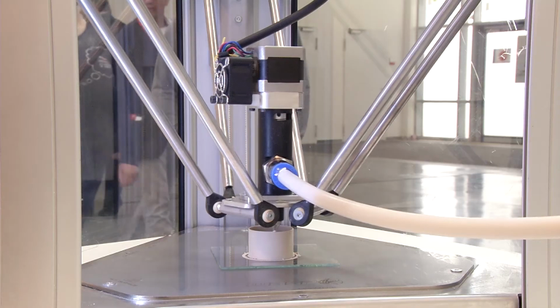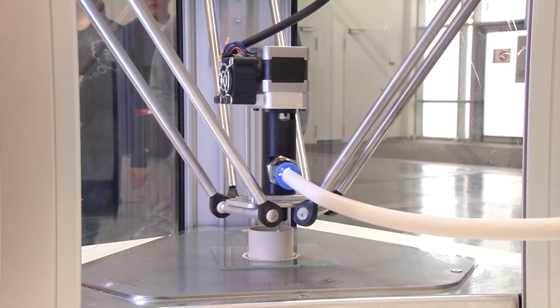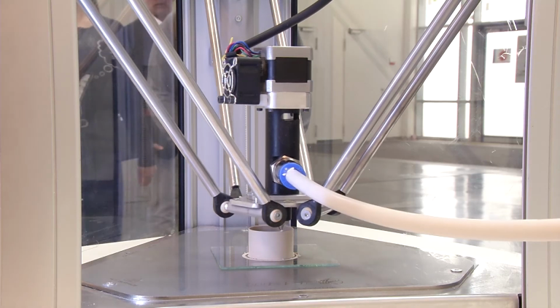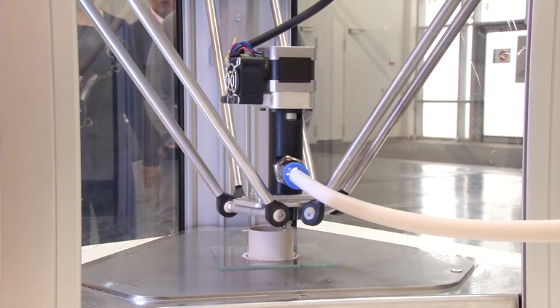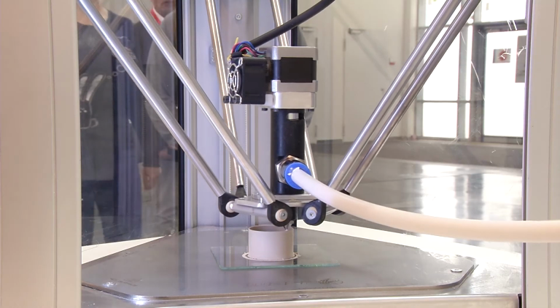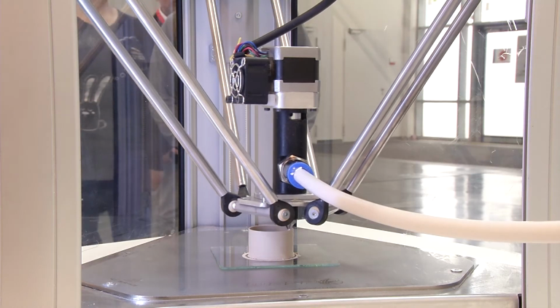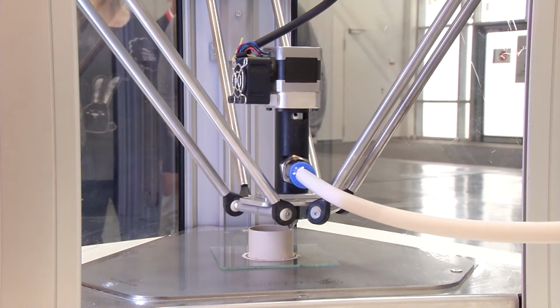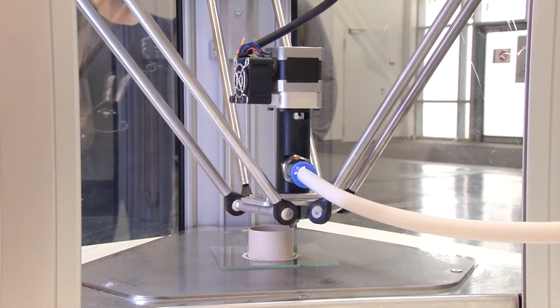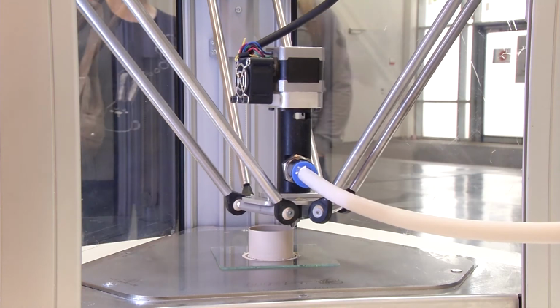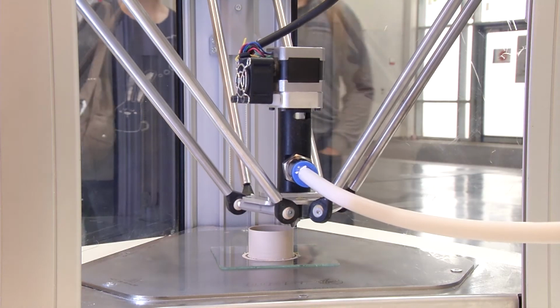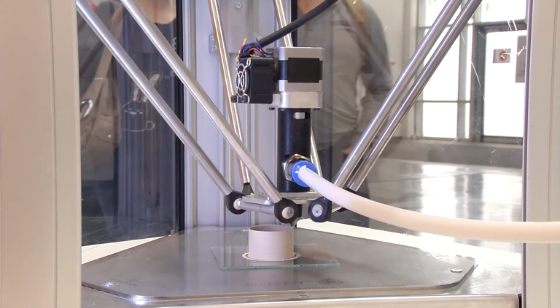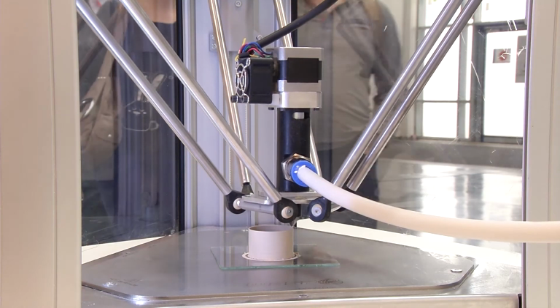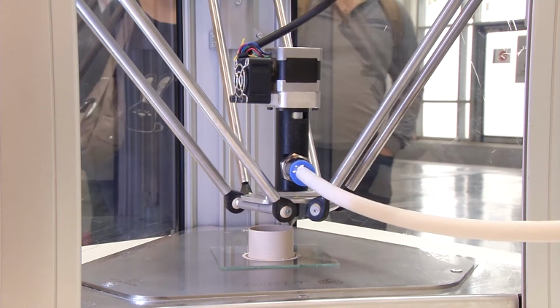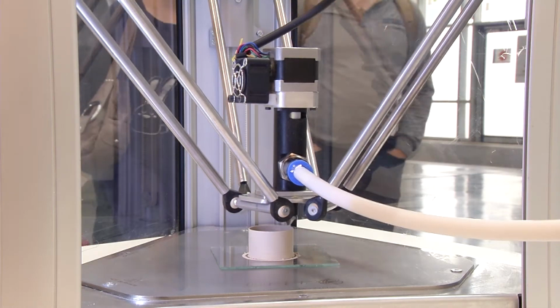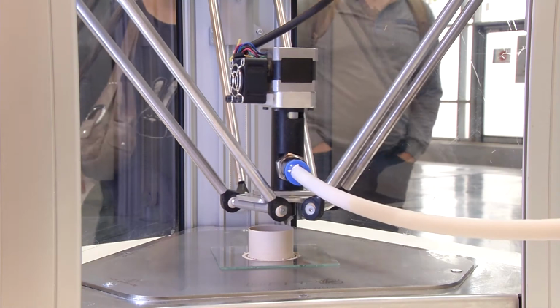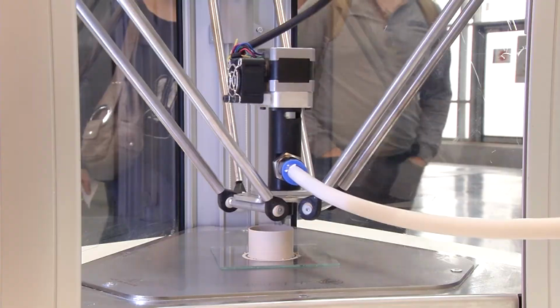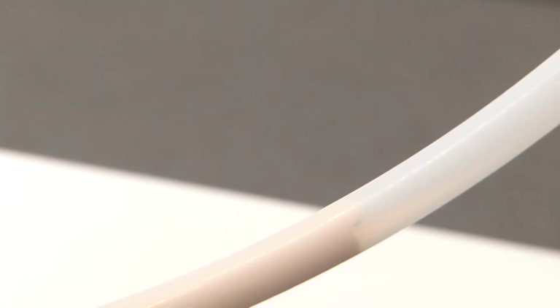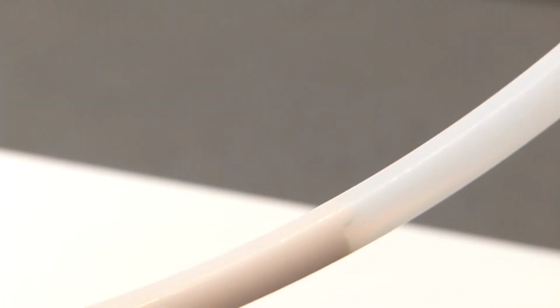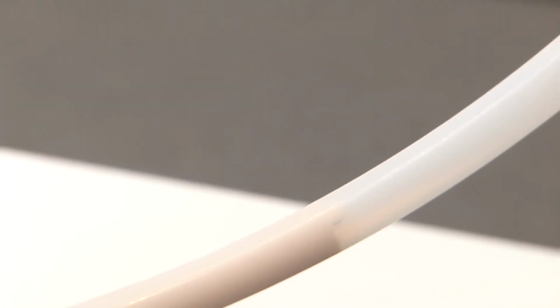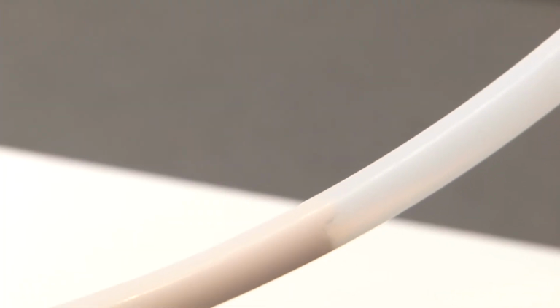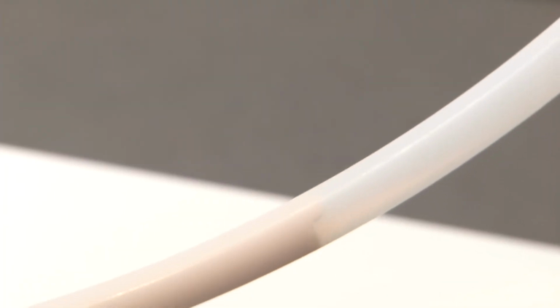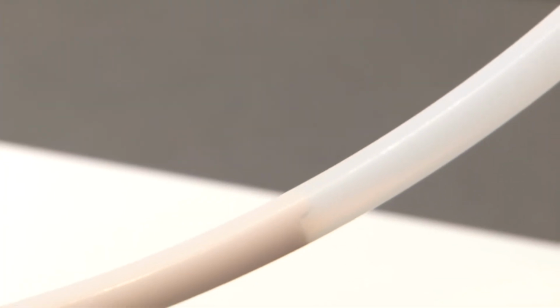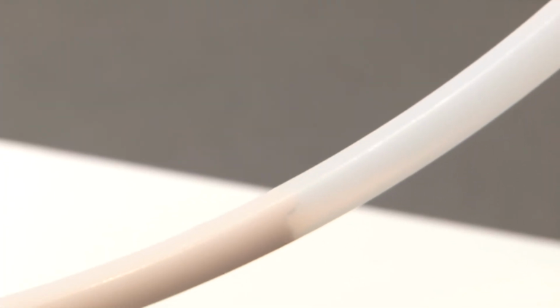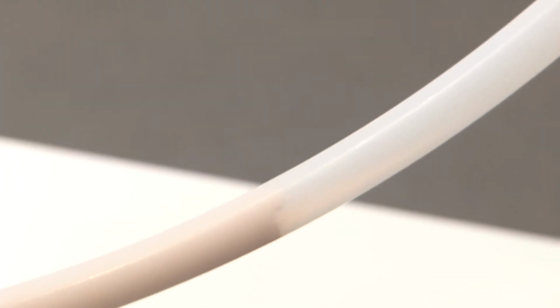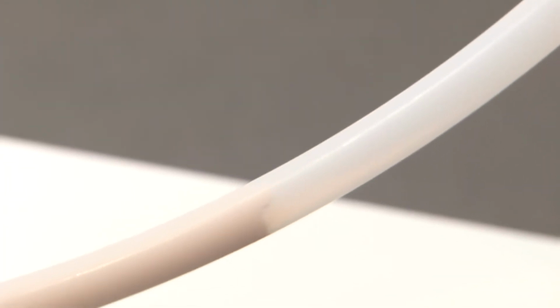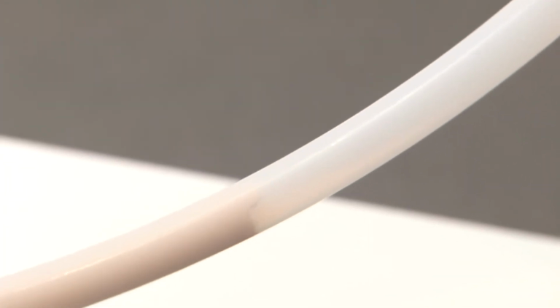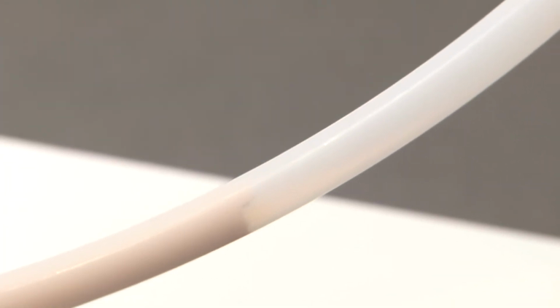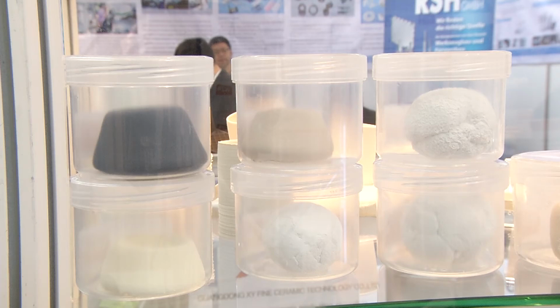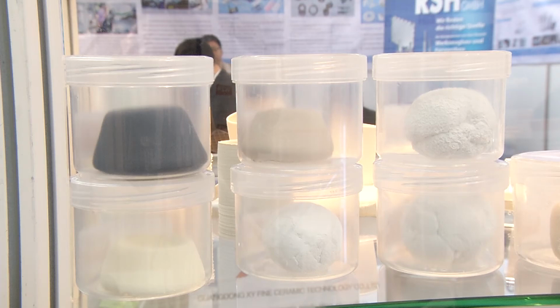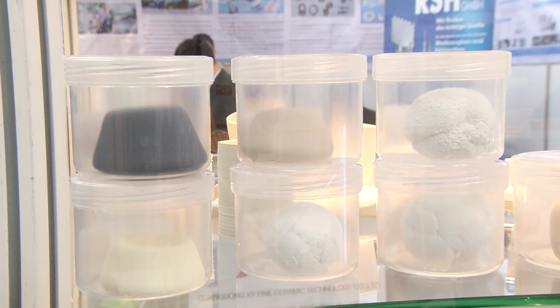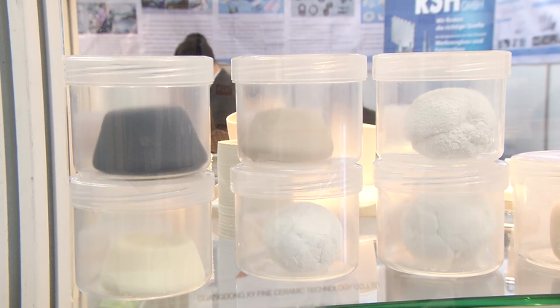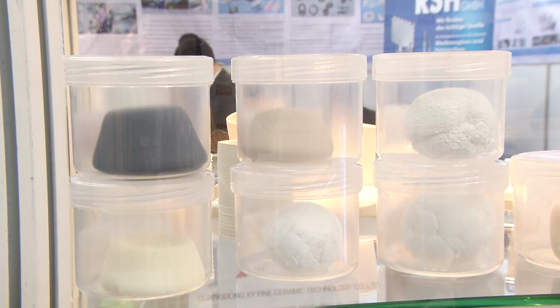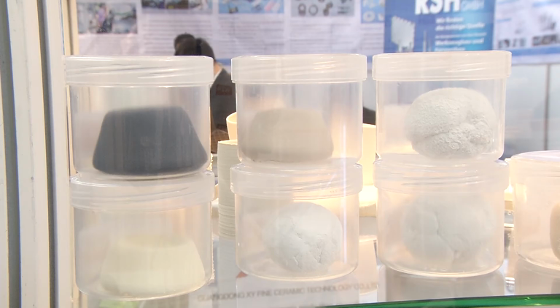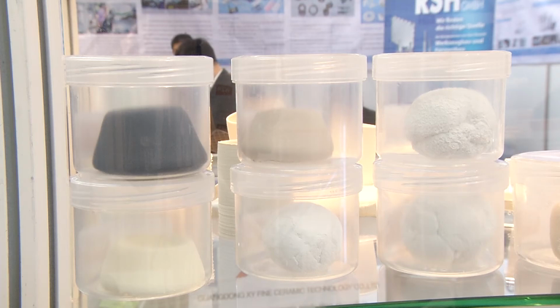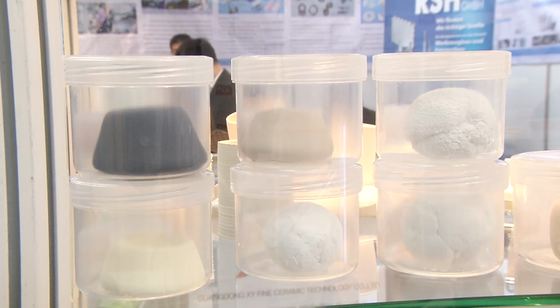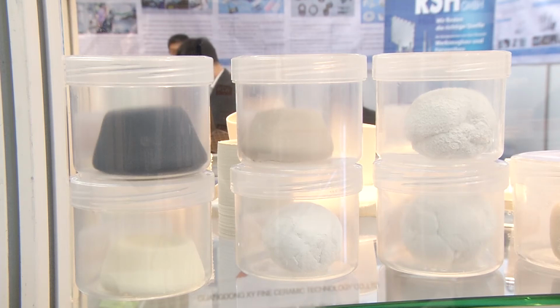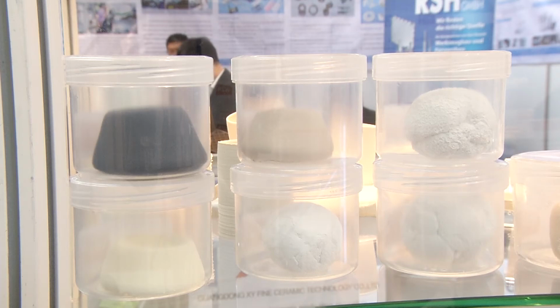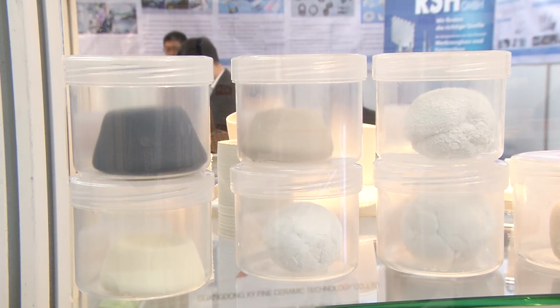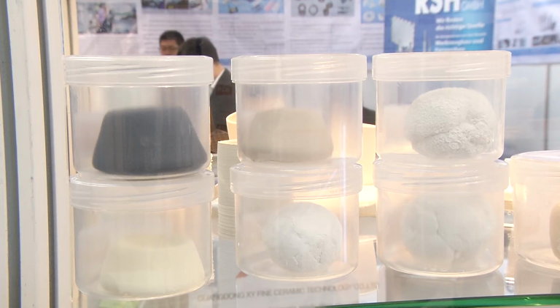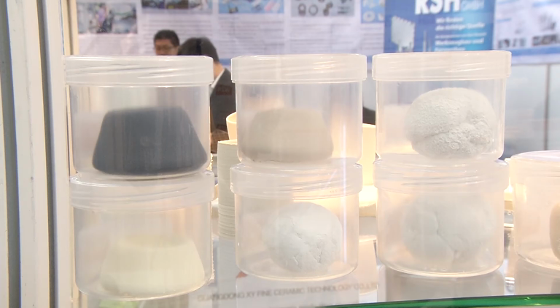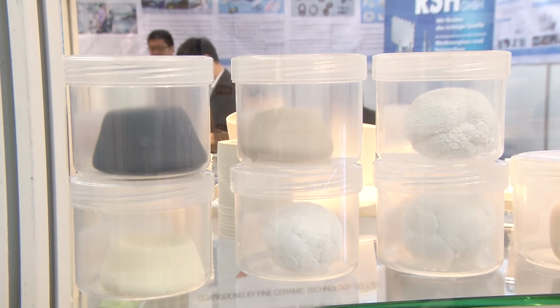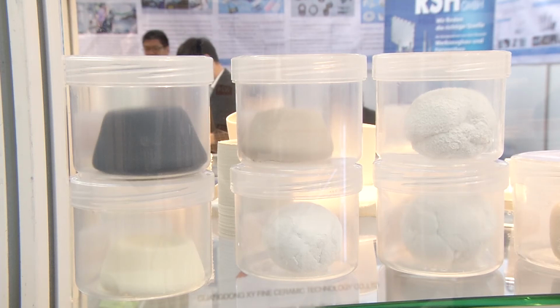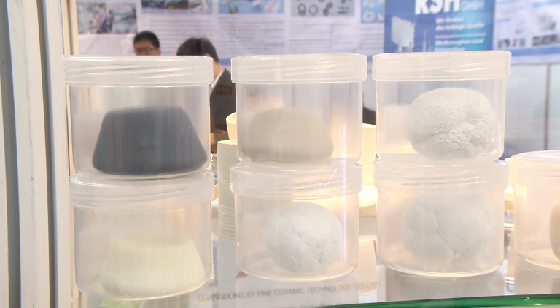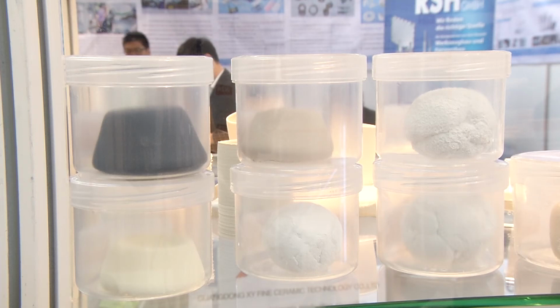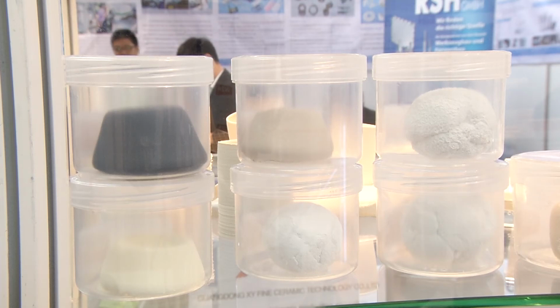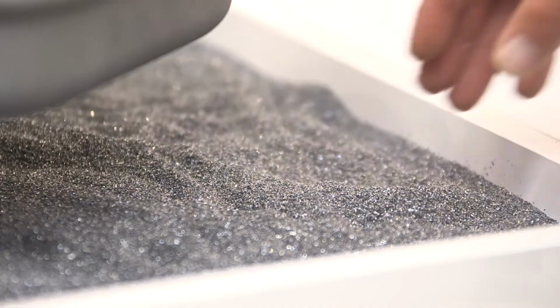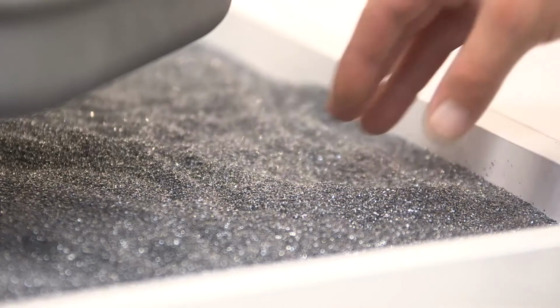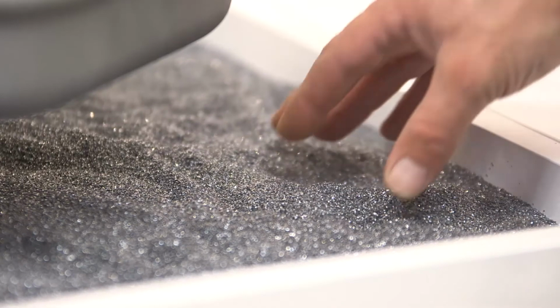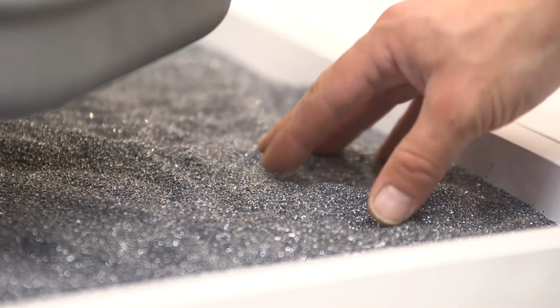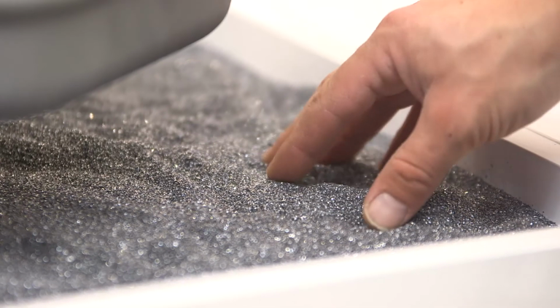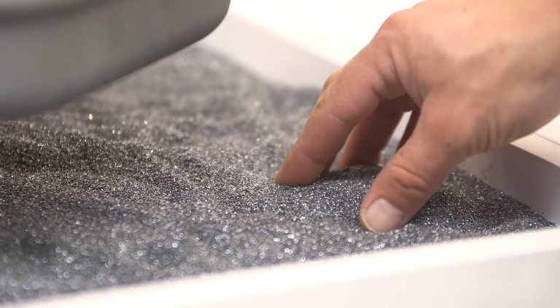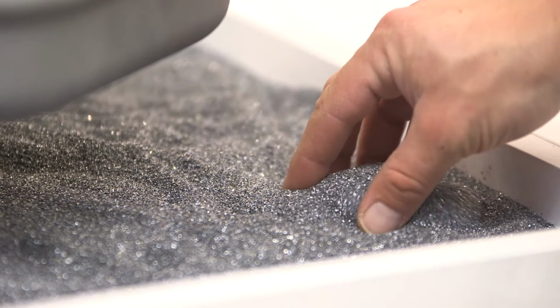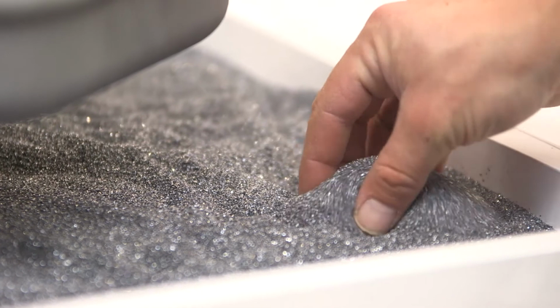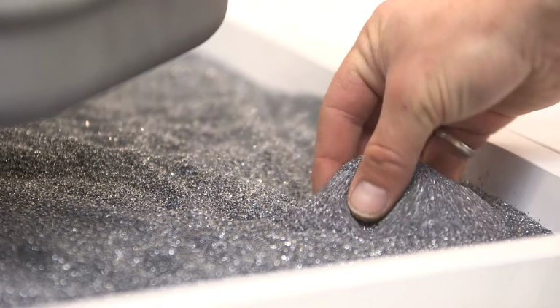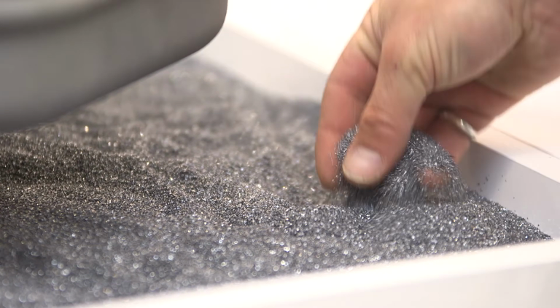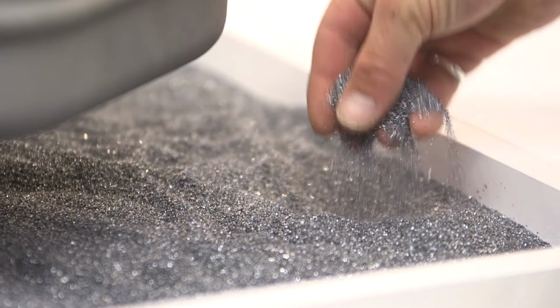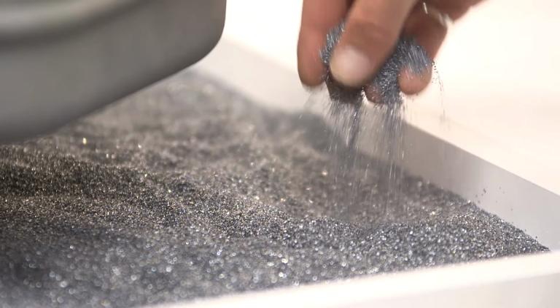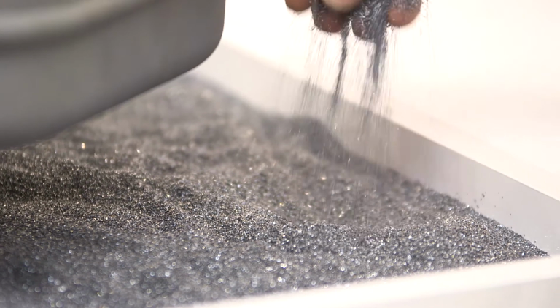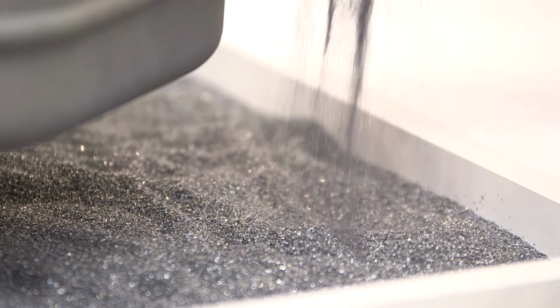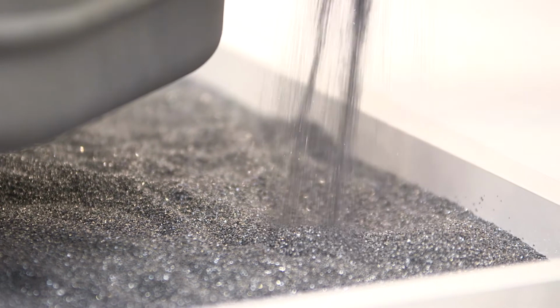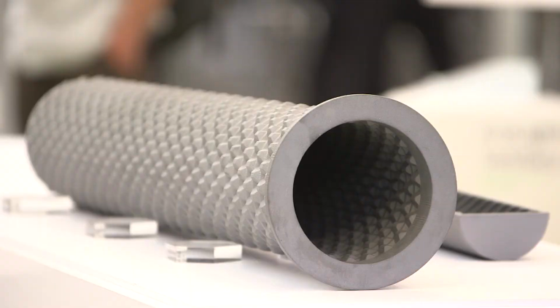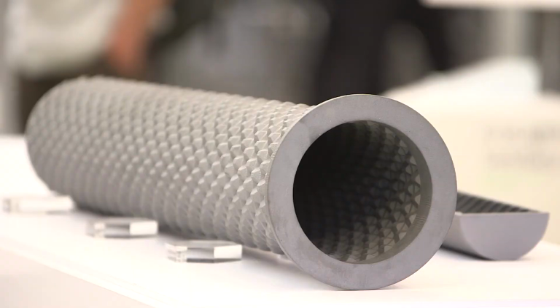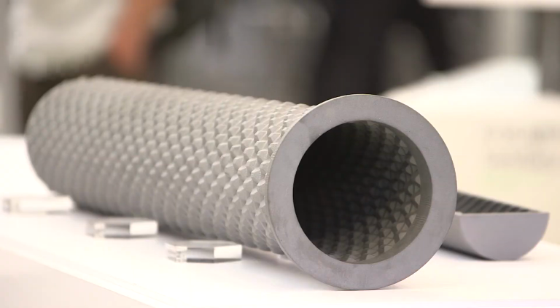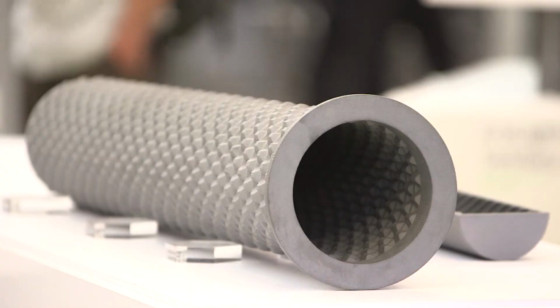A mixture of ceramic and plastic is the basic material in this printer. Other materials for additive manufacturing, such as zirconium oxide or silicon compounds, will also be presented at the show.